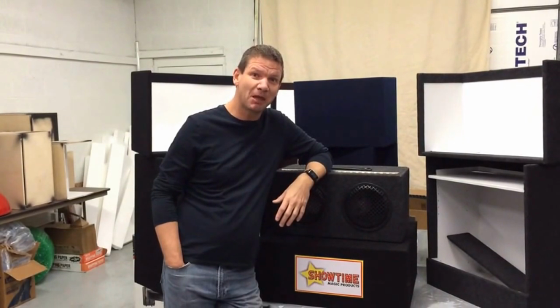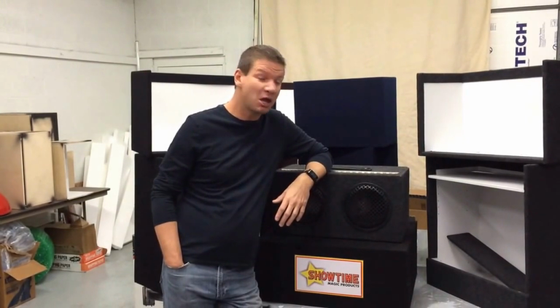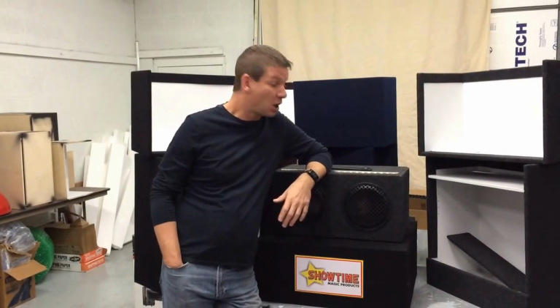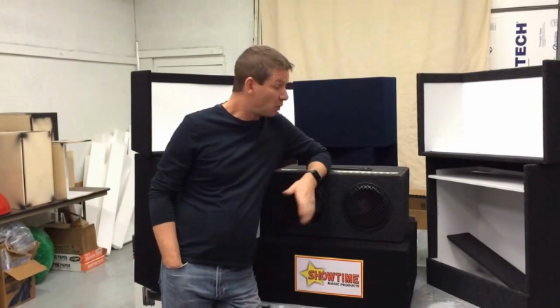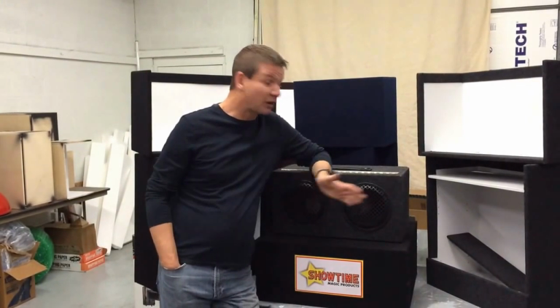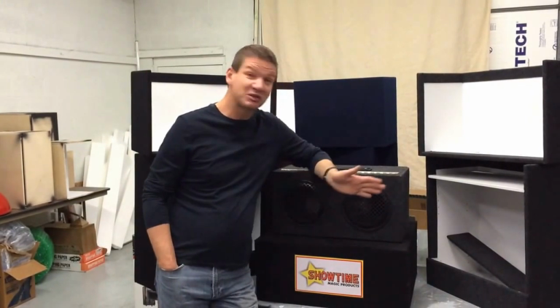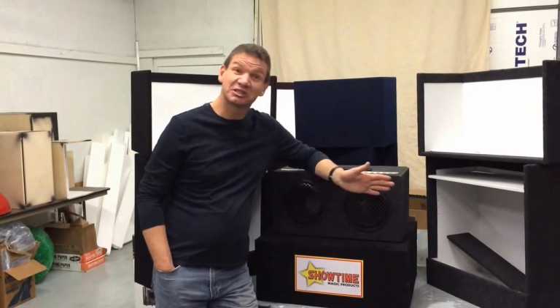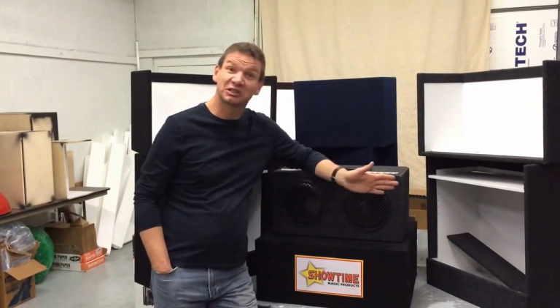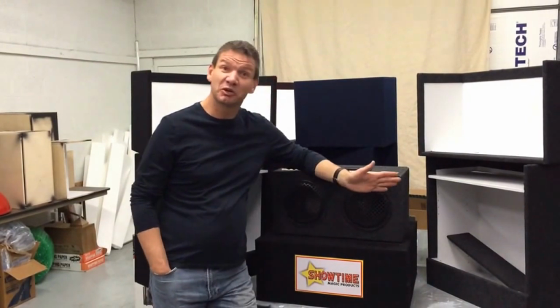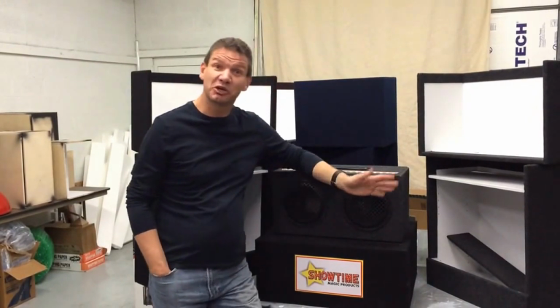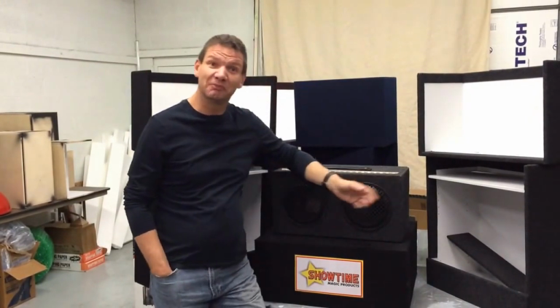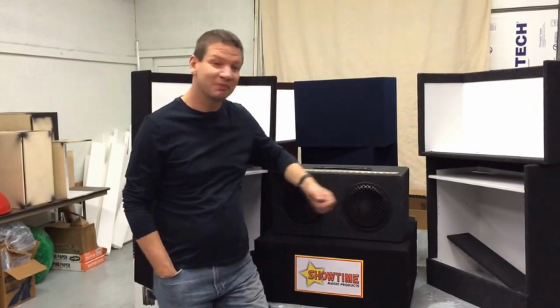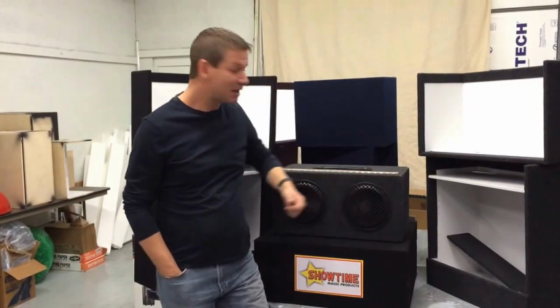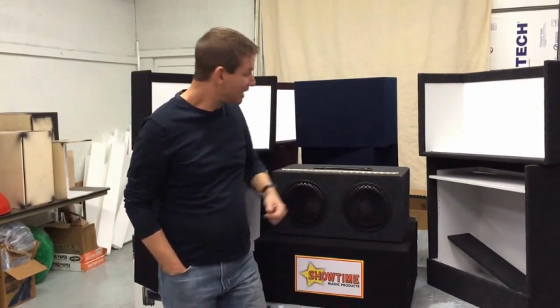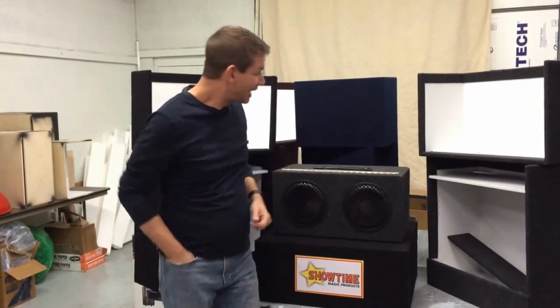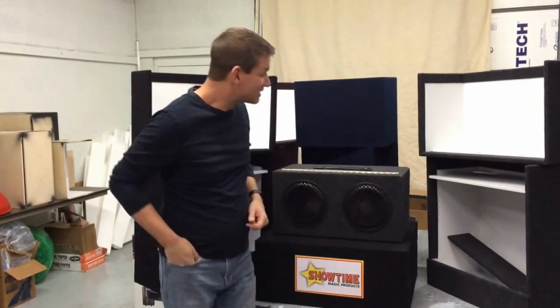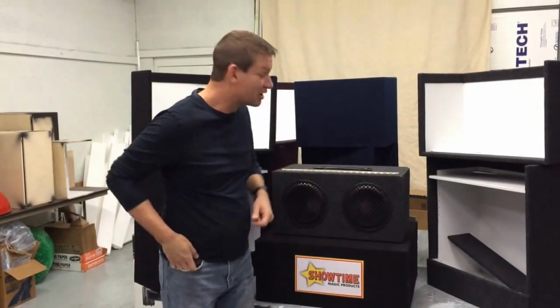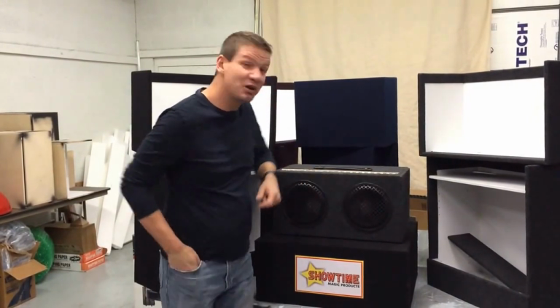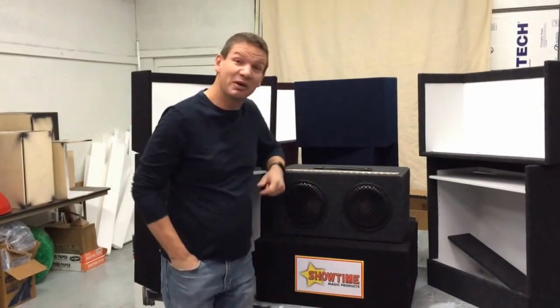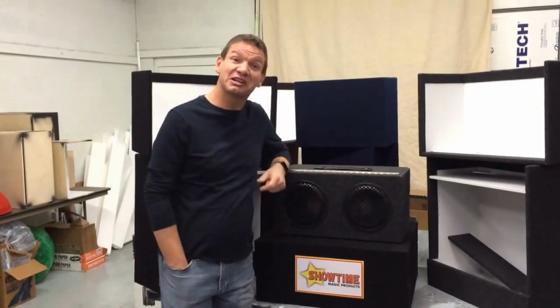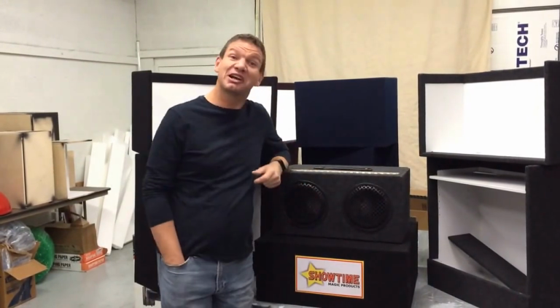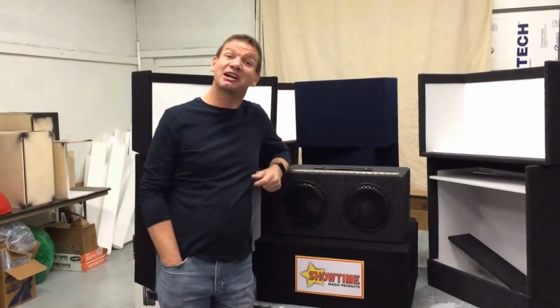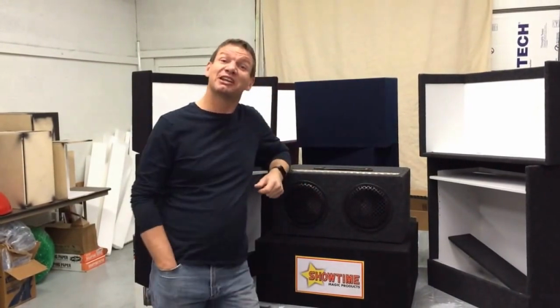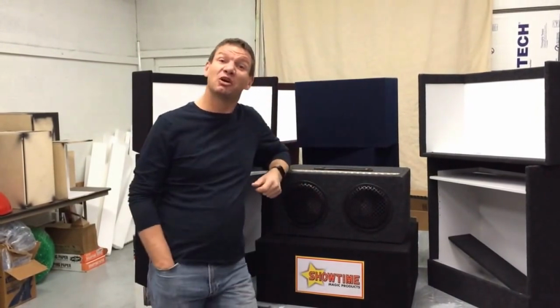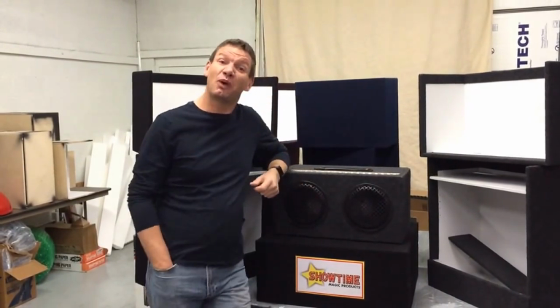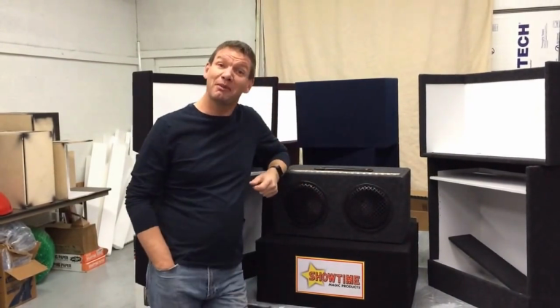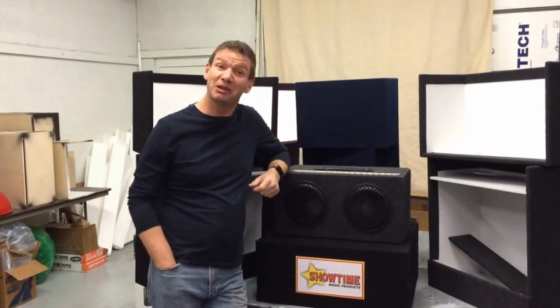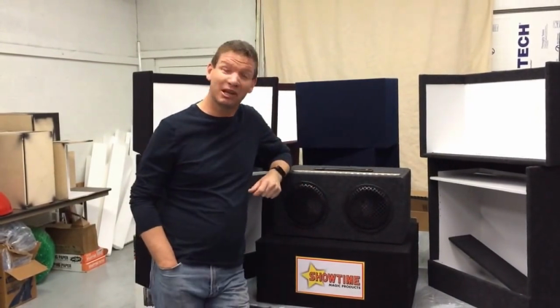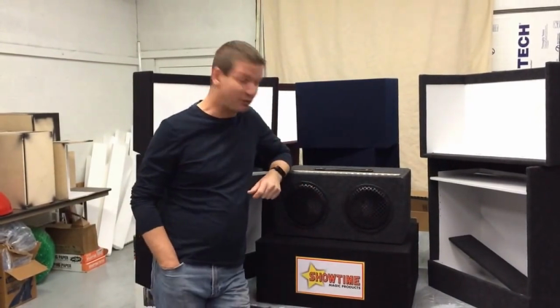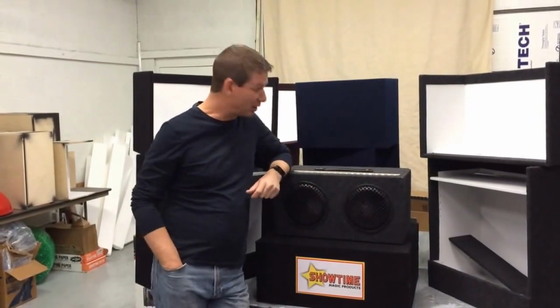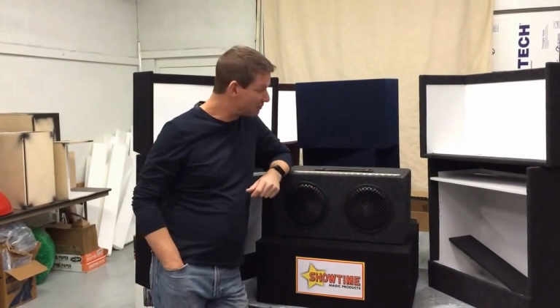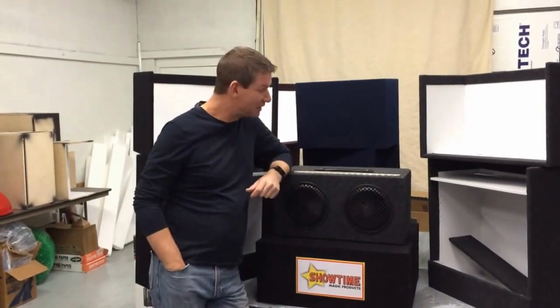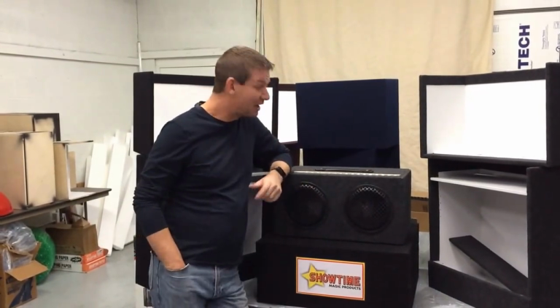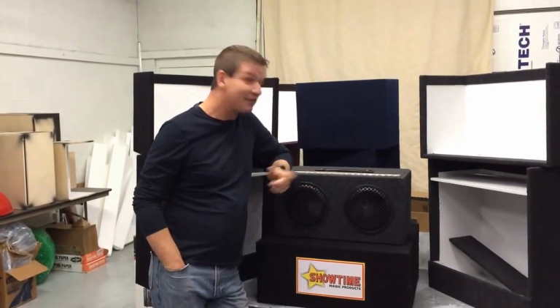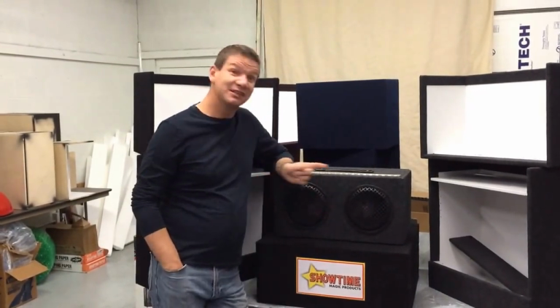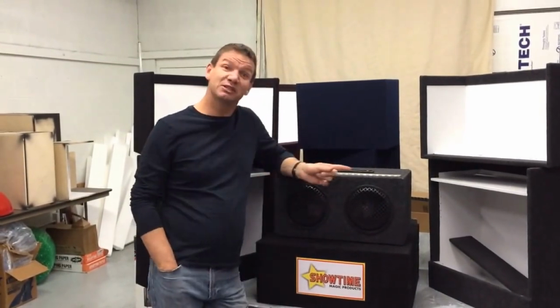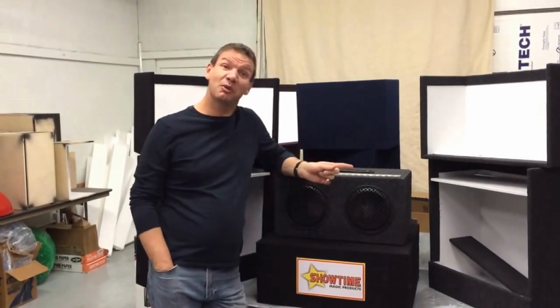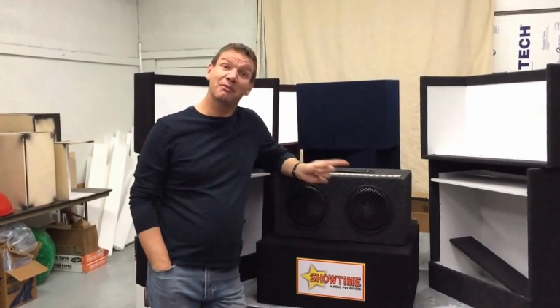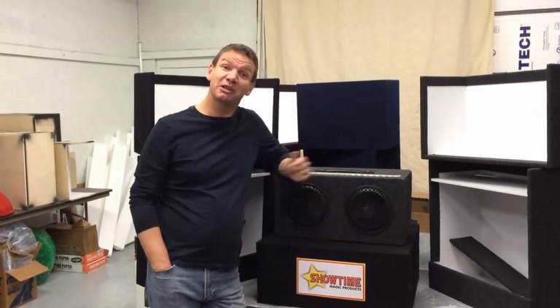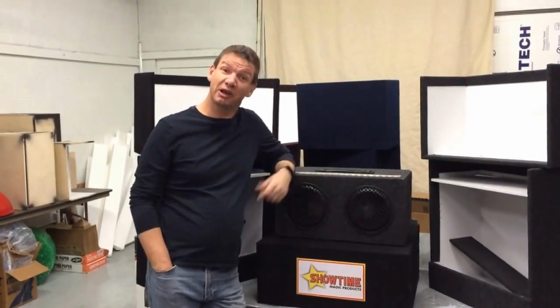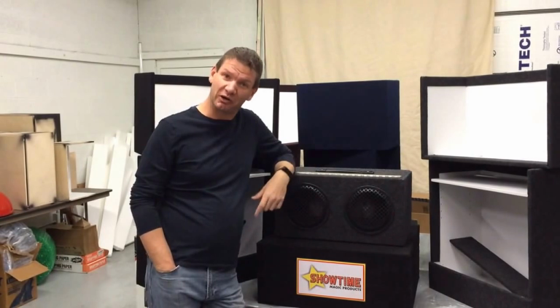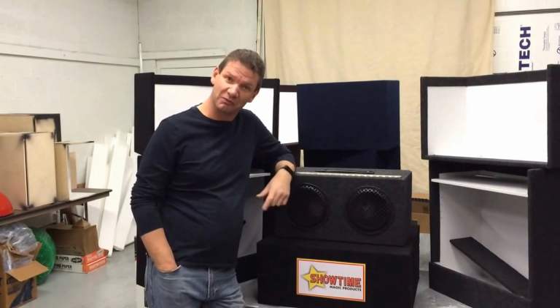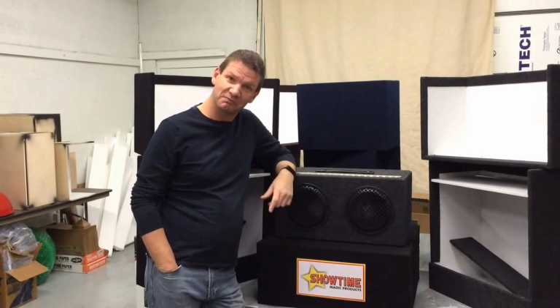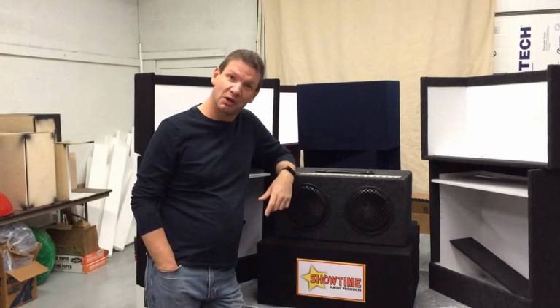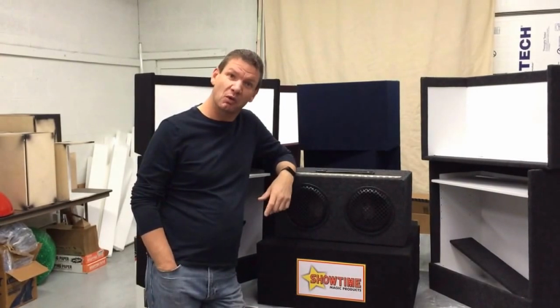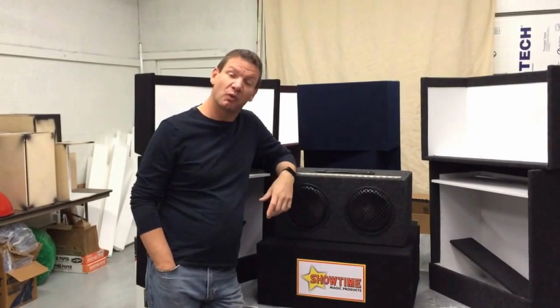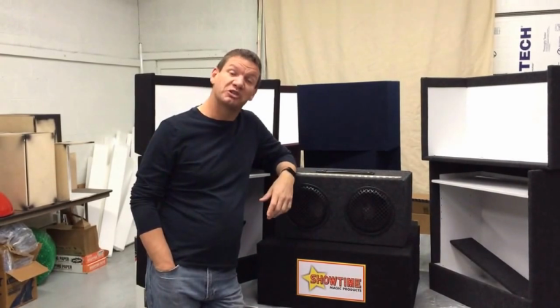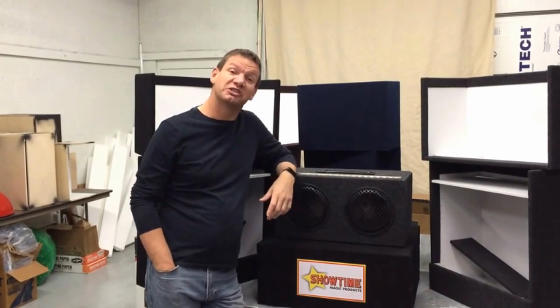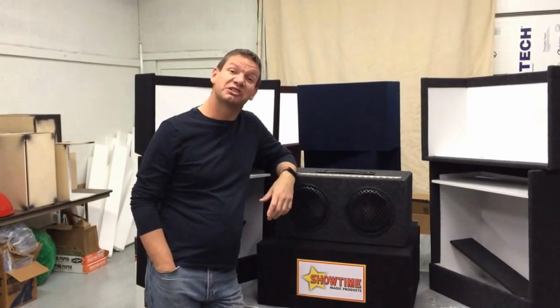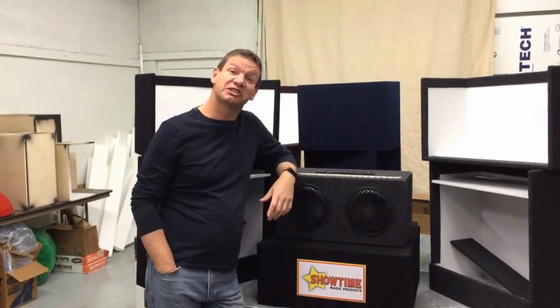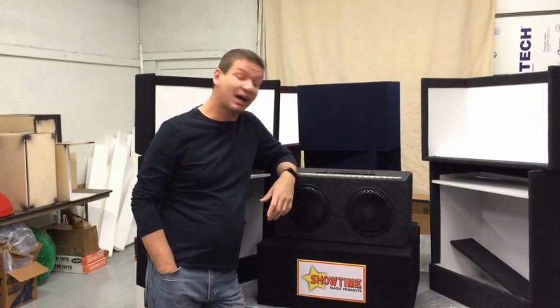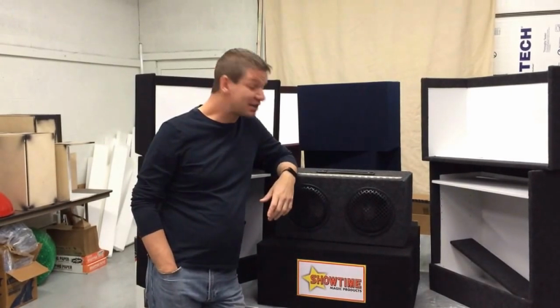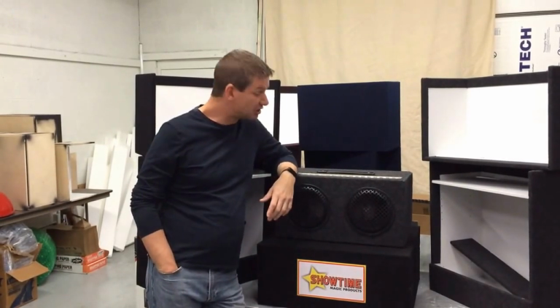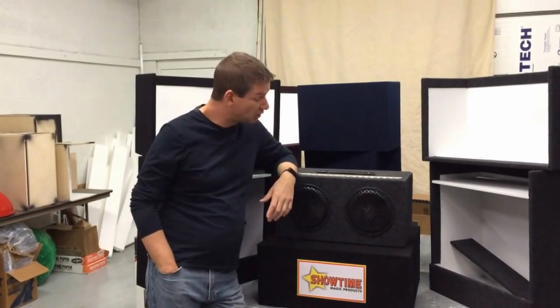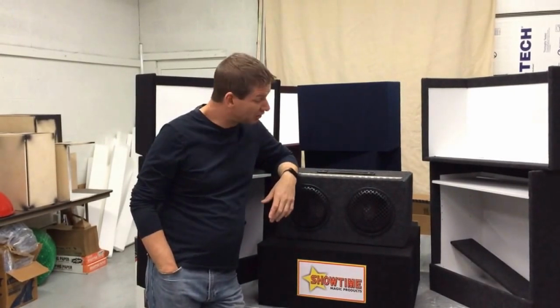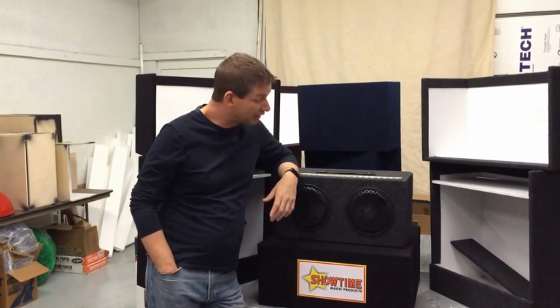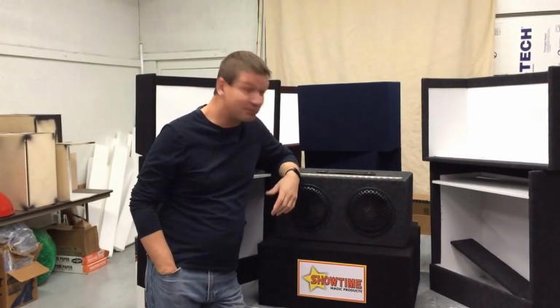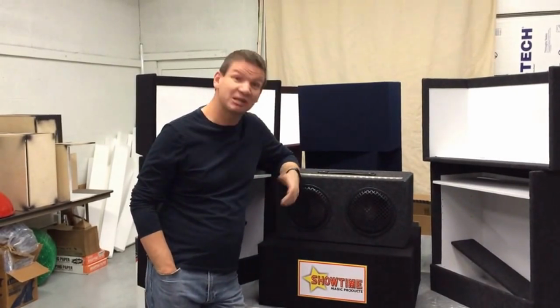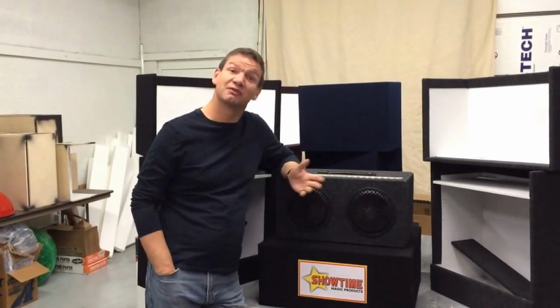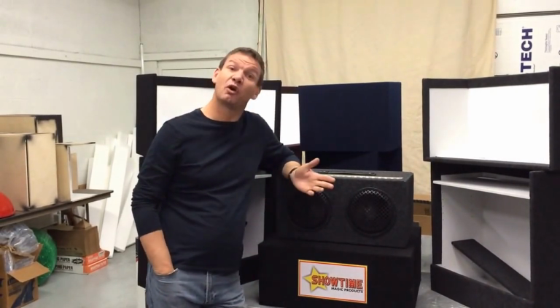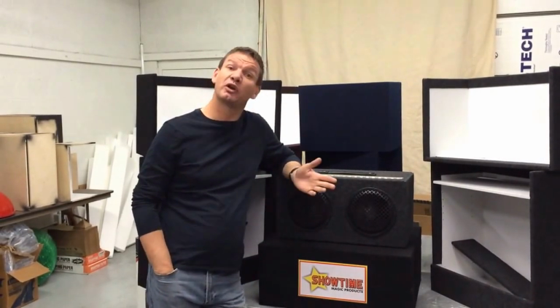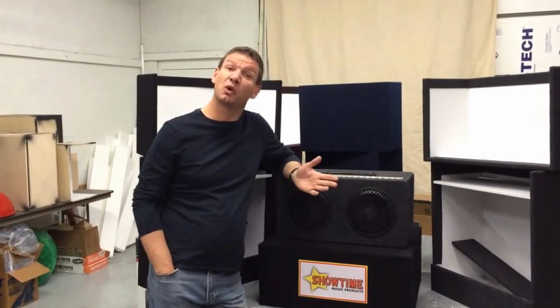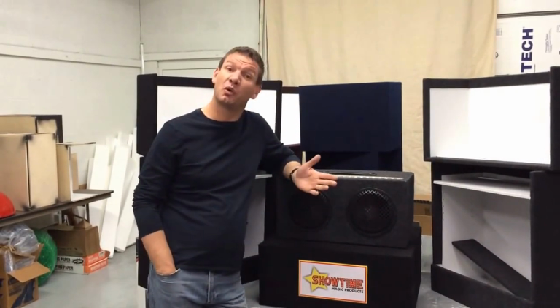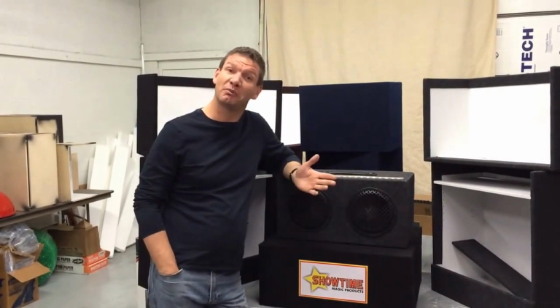Well, here's the solution. It's our new Incognito Rabbit Carrier. This is a rabbit carrier which is disguised to look like a piece of audio equipment.